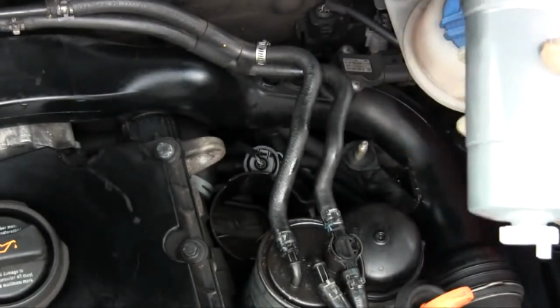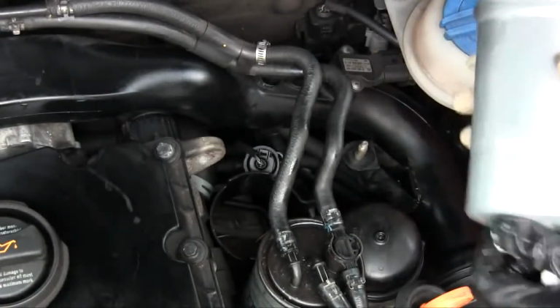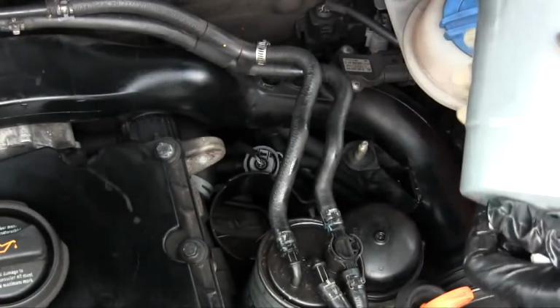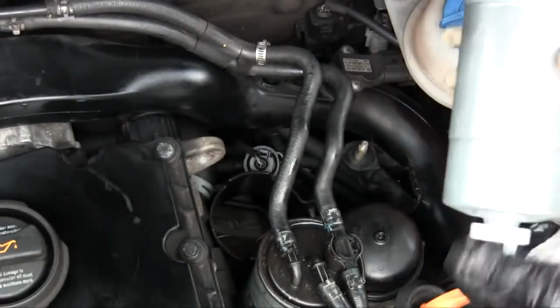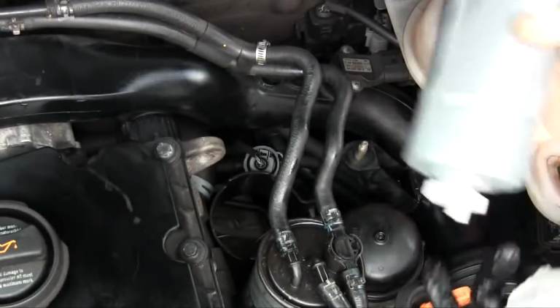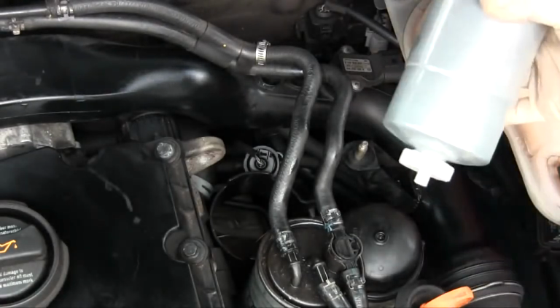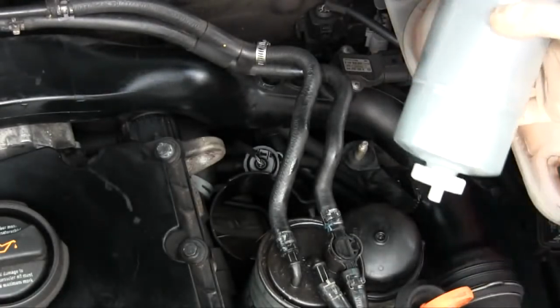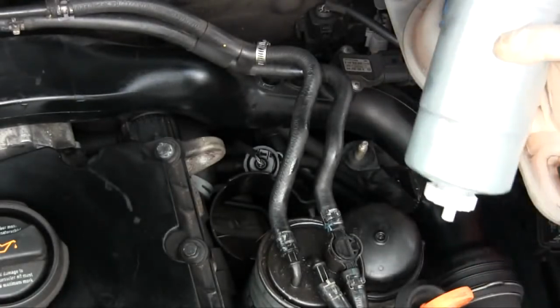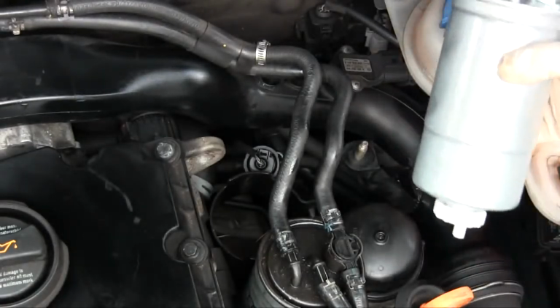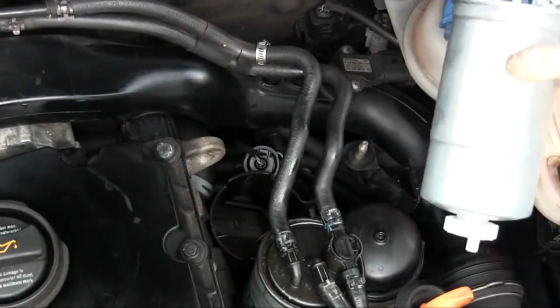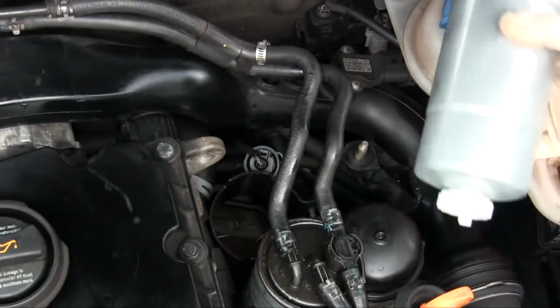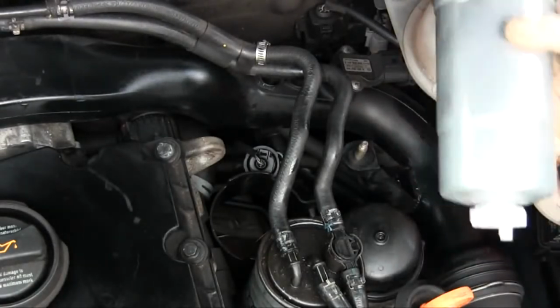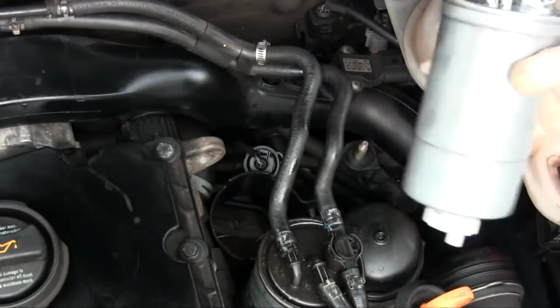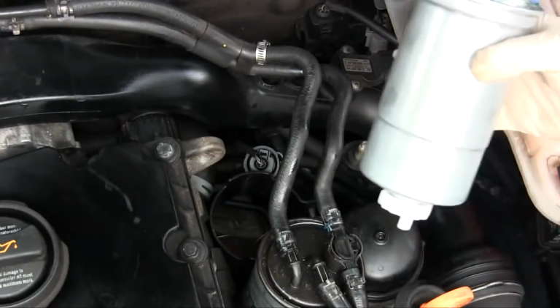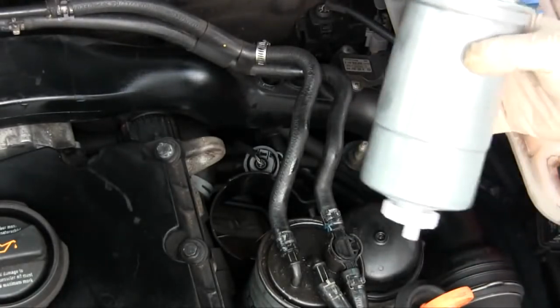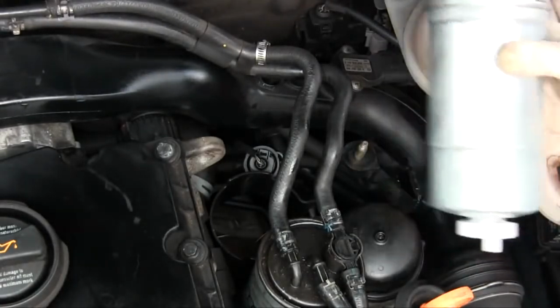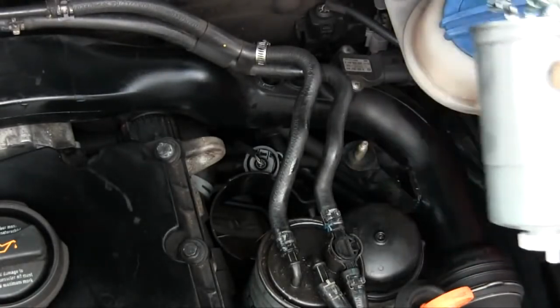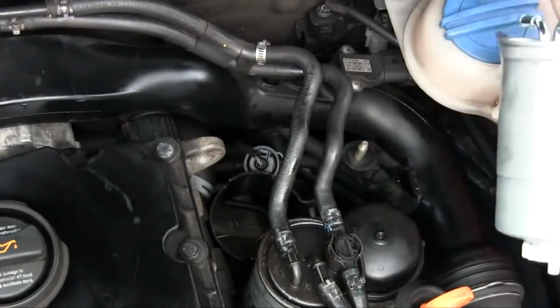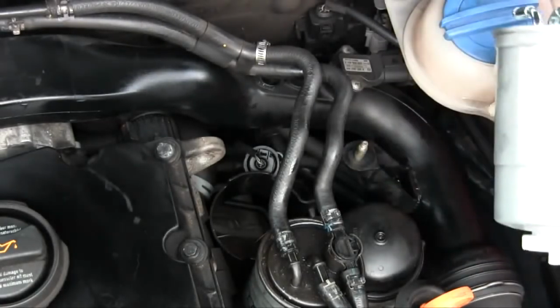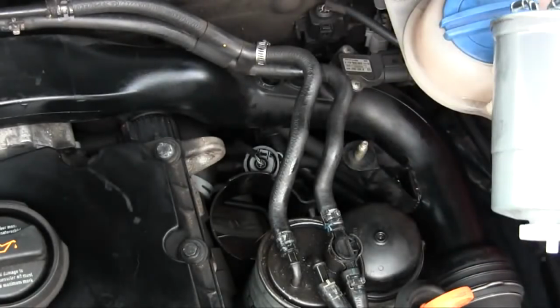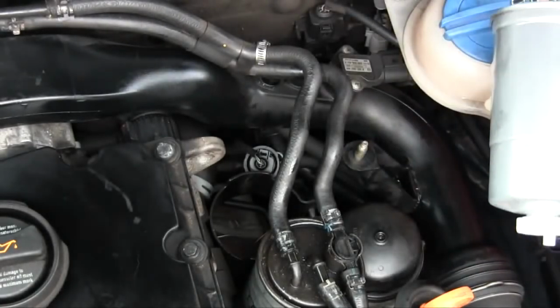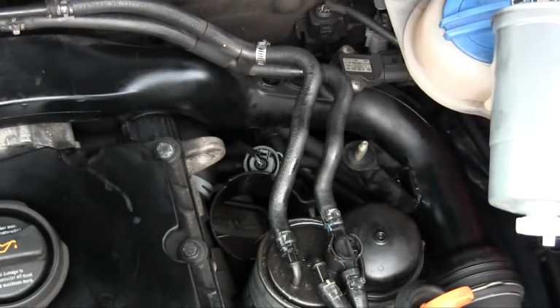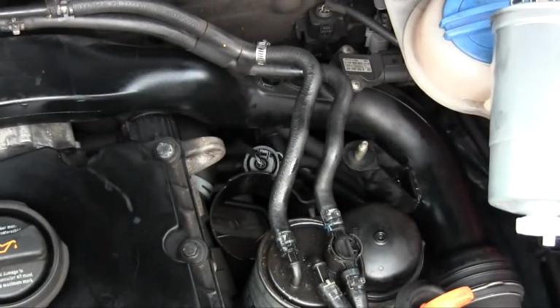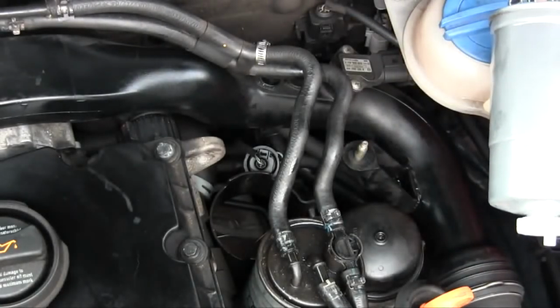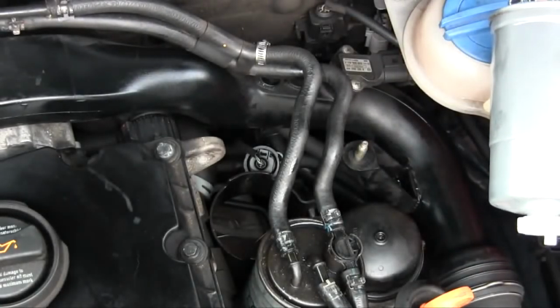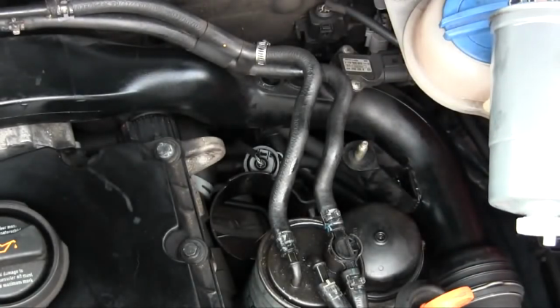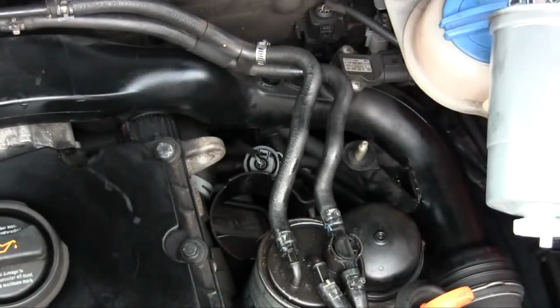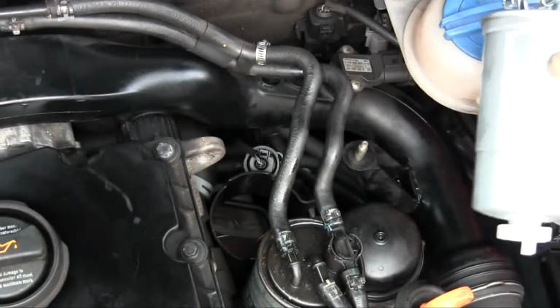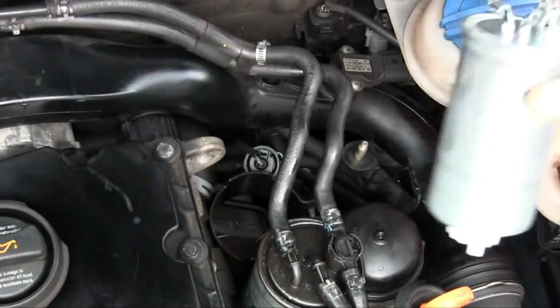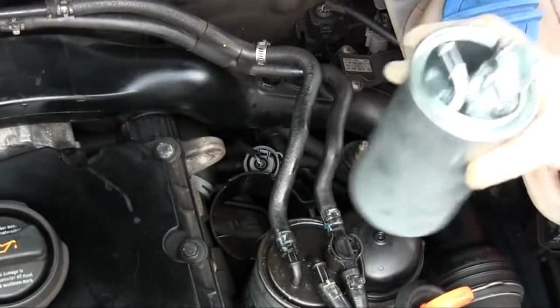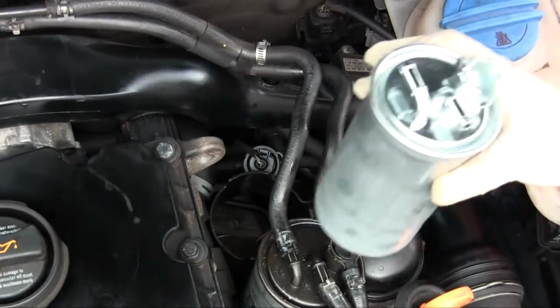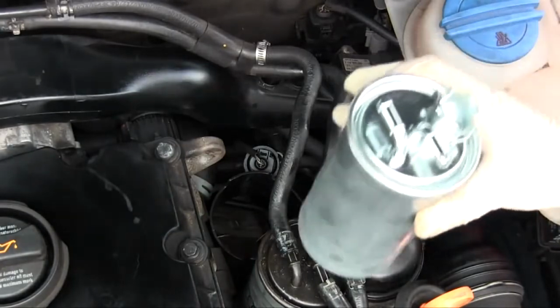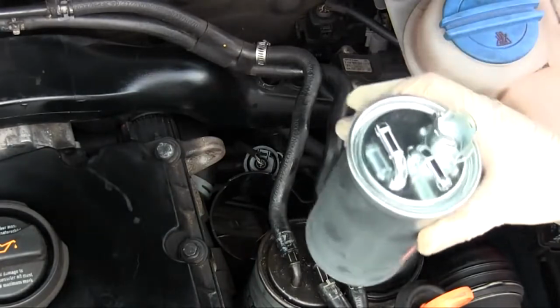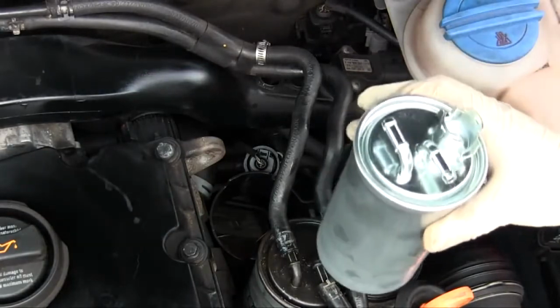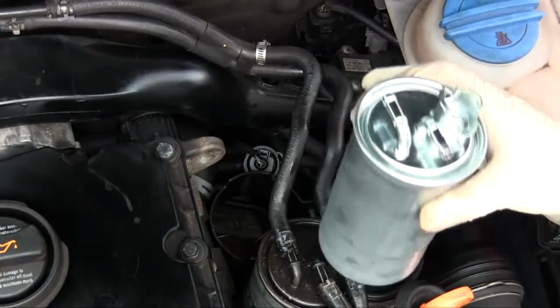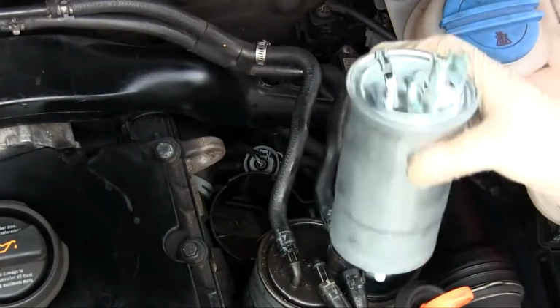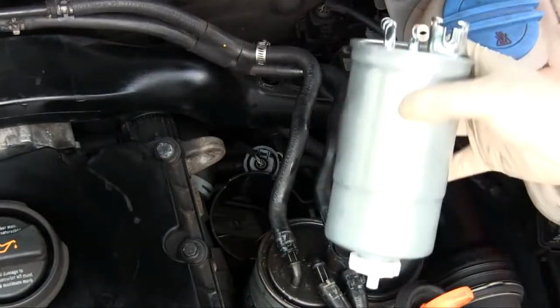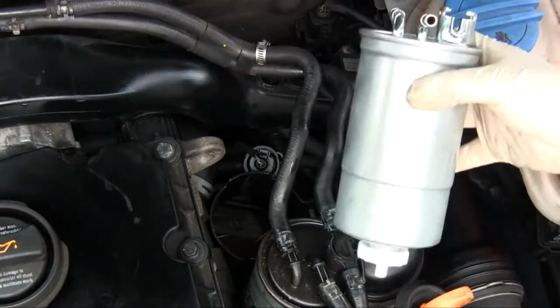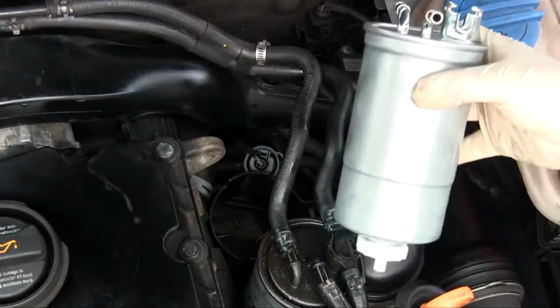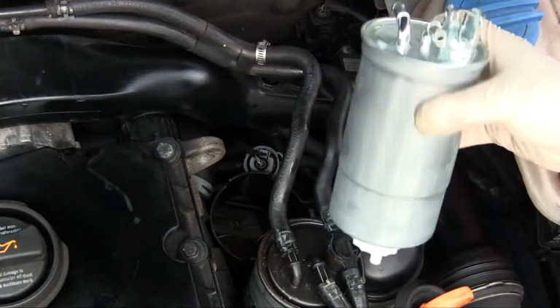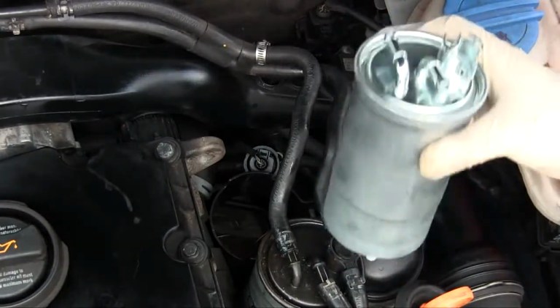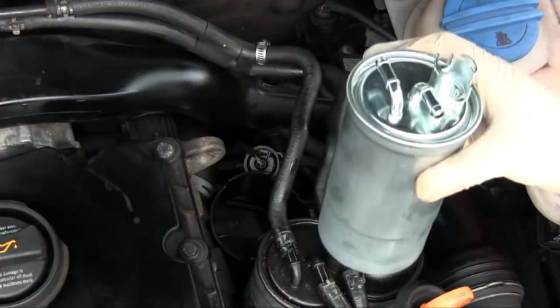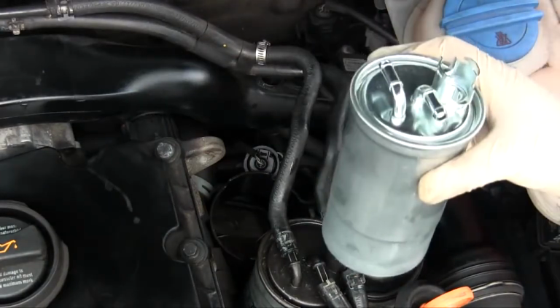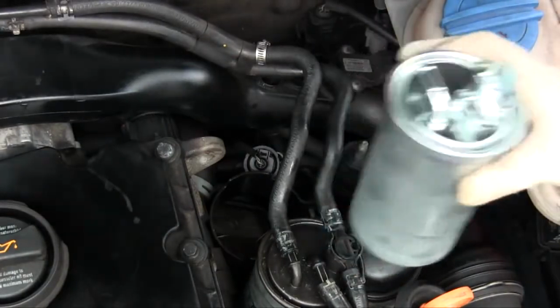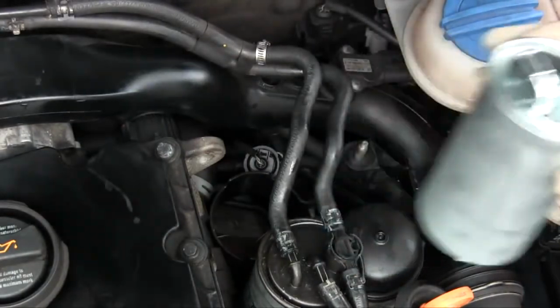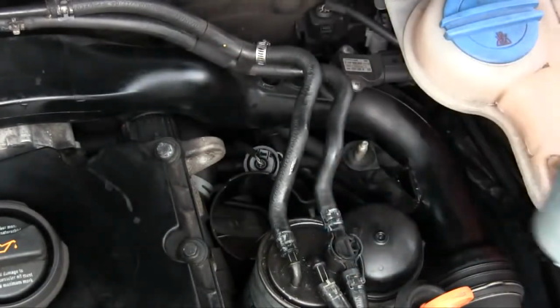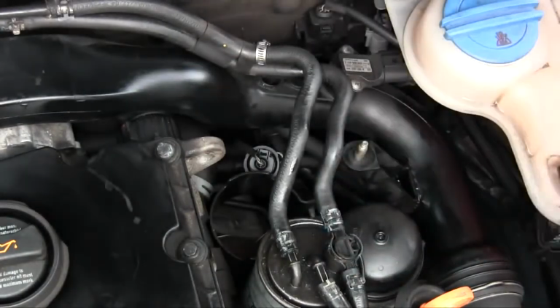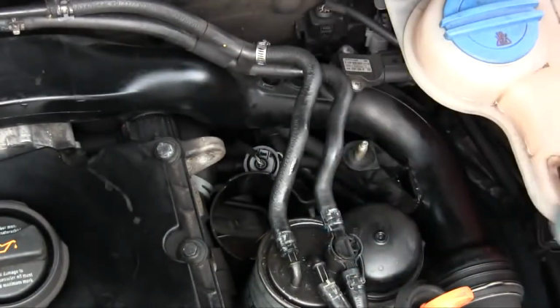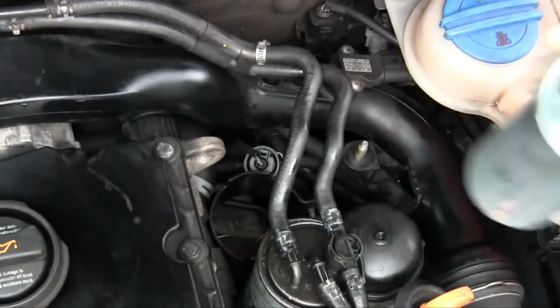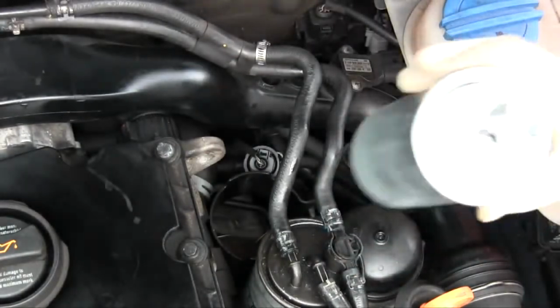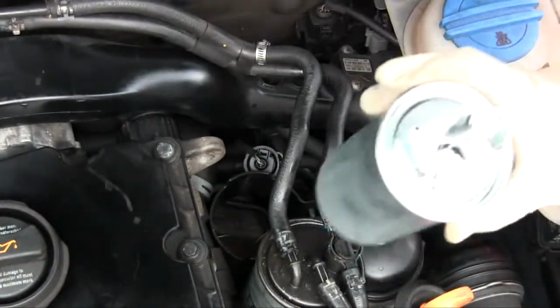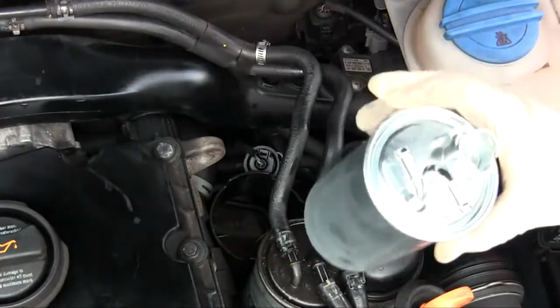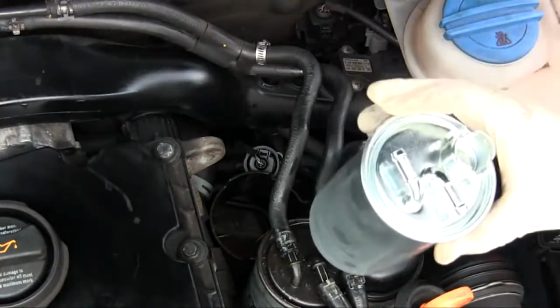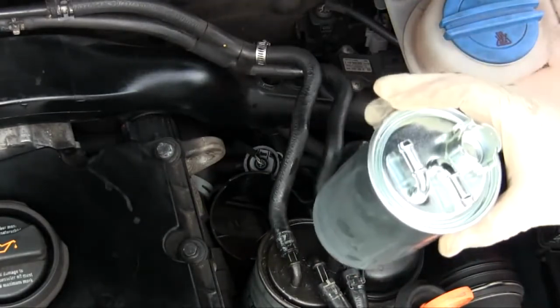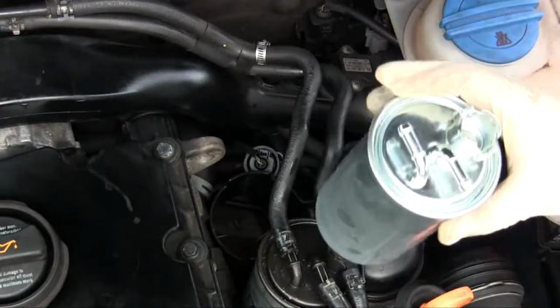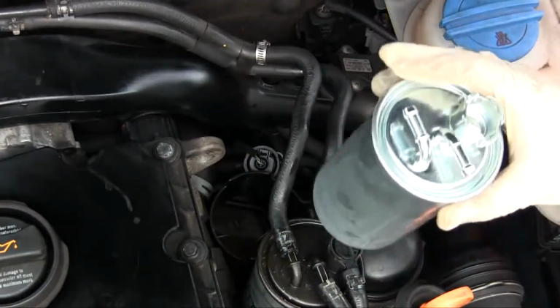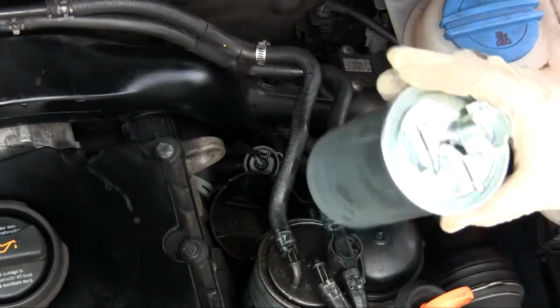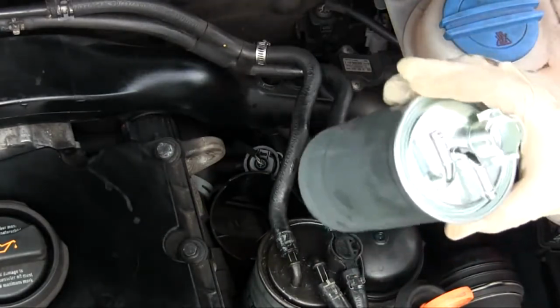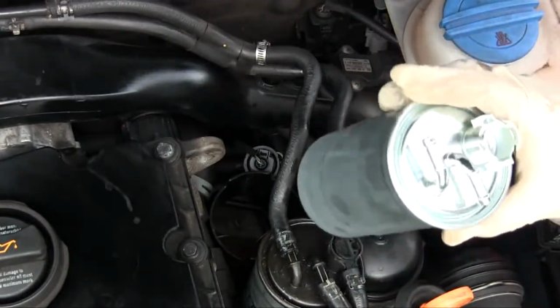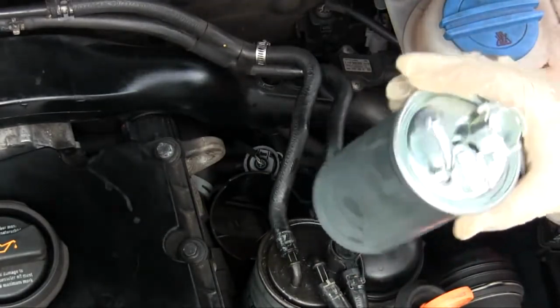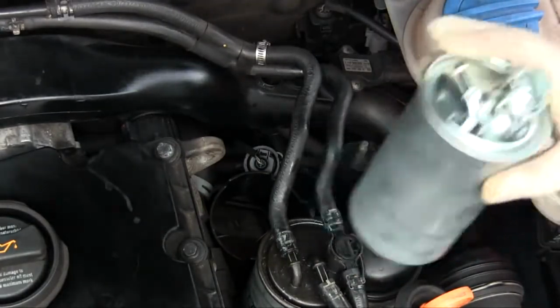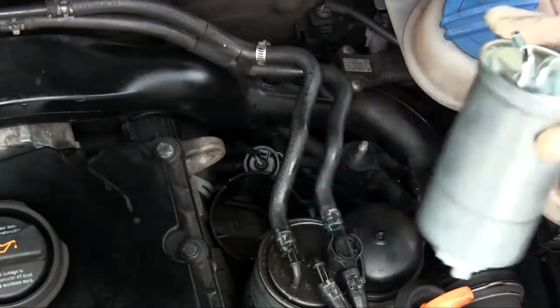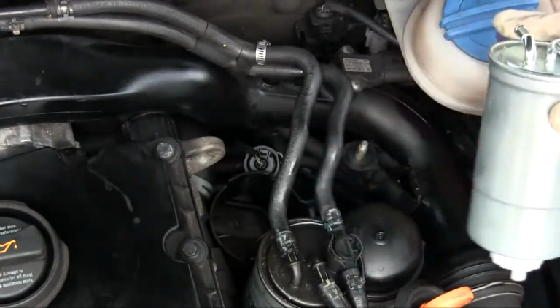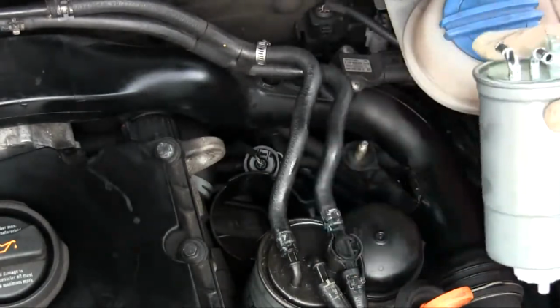You're supposed to drain water out of the bottom every 10,000 miles and replace the fuel filter every 20,000 miles. I don't do the water drain because I've never found any water in my fuel and because it's such a pain to get in there, but of course you should do it.